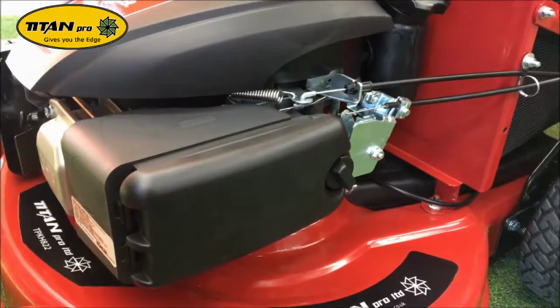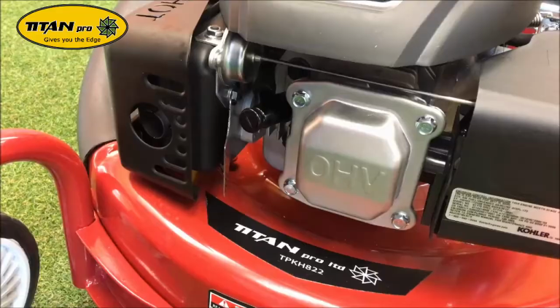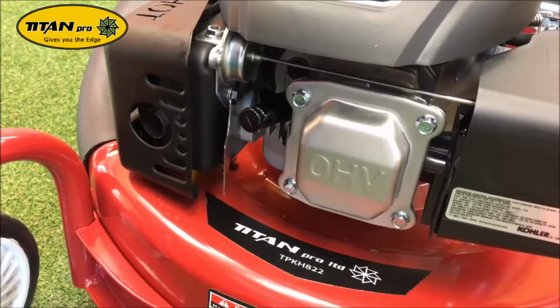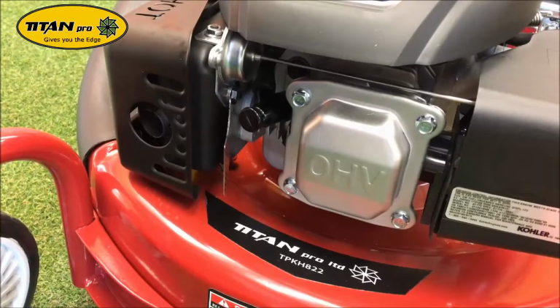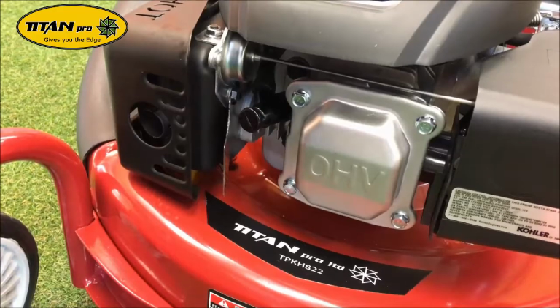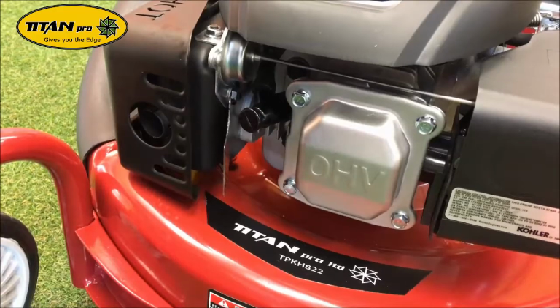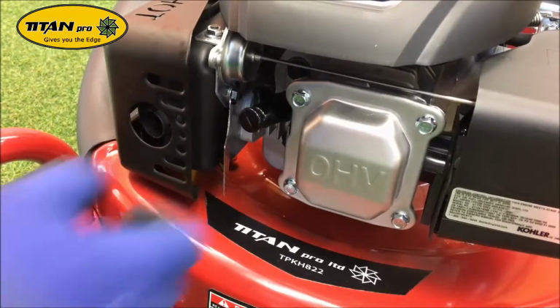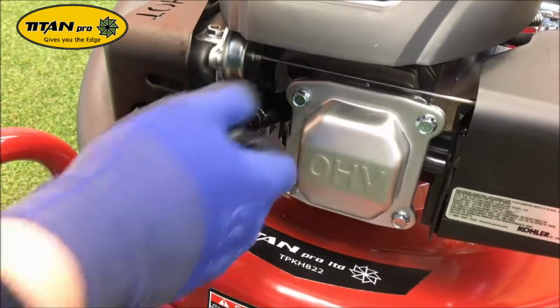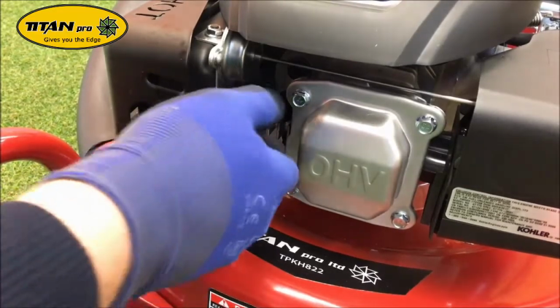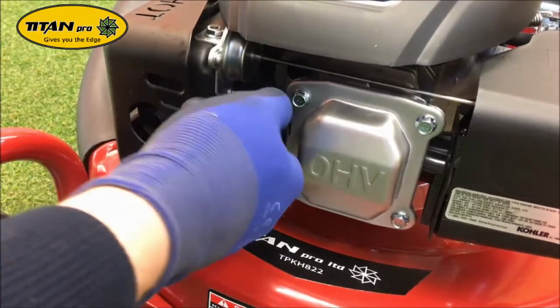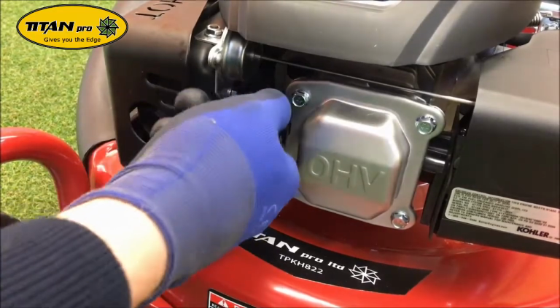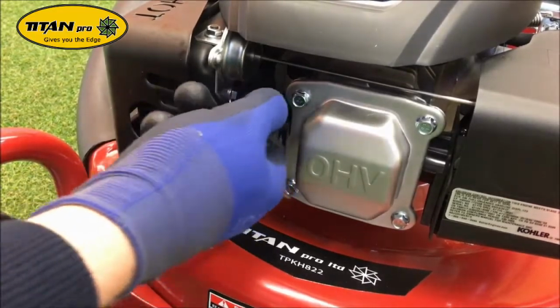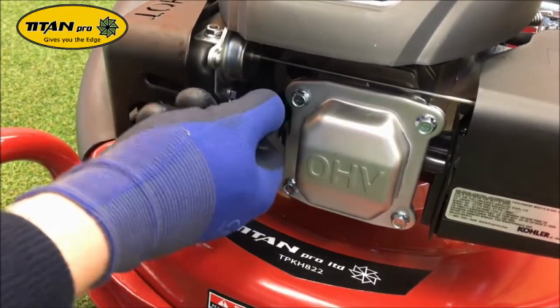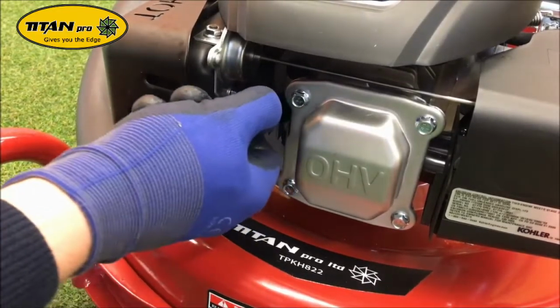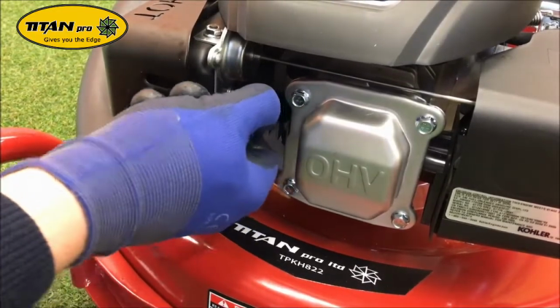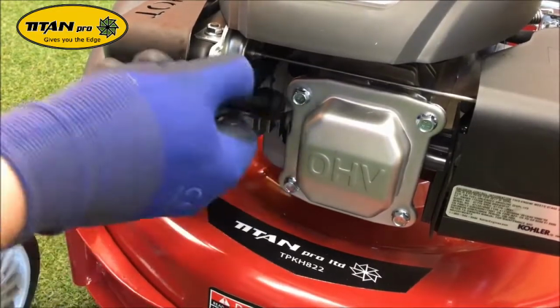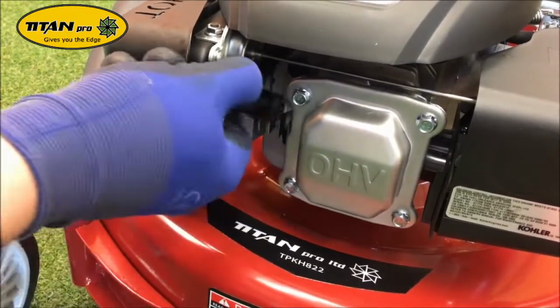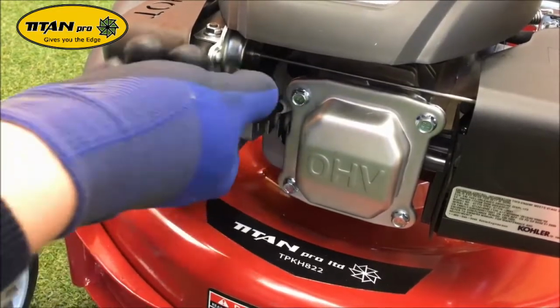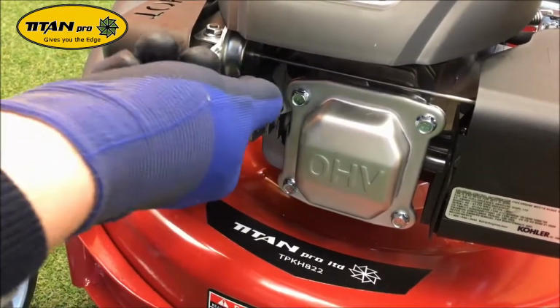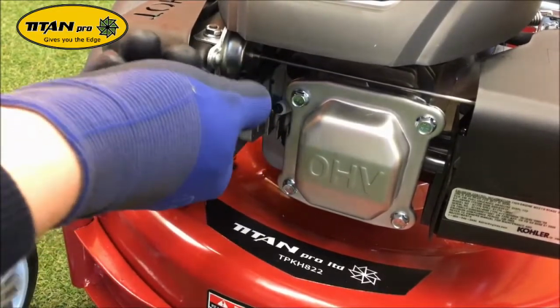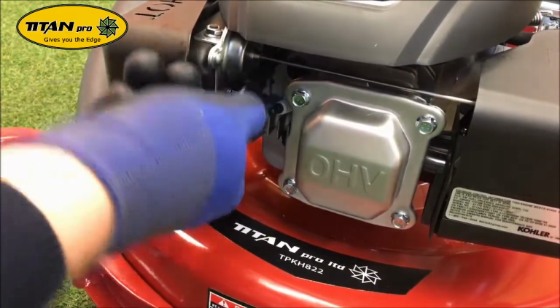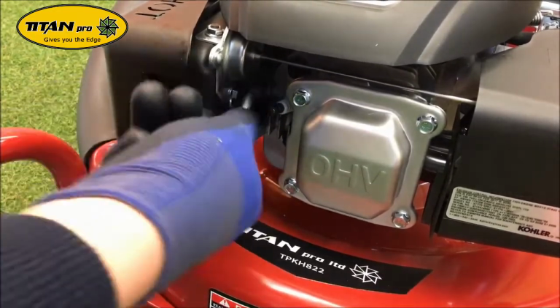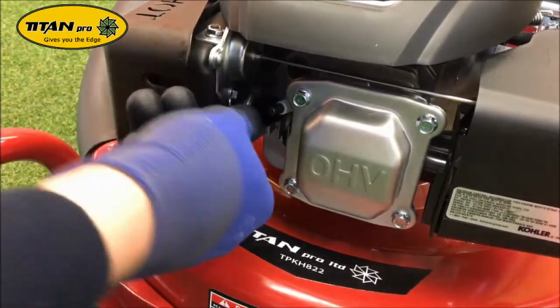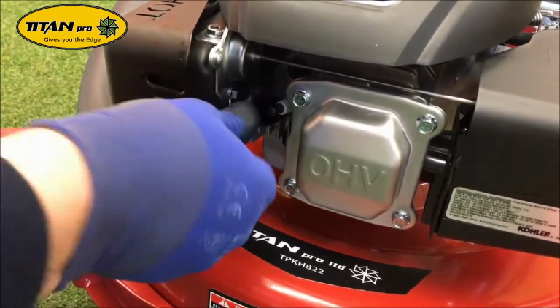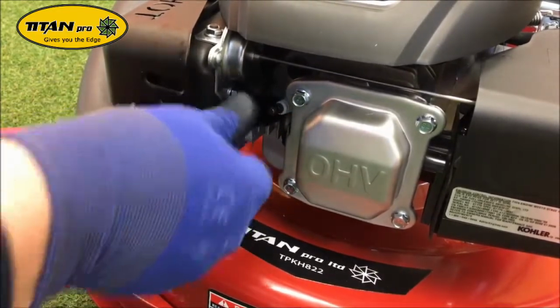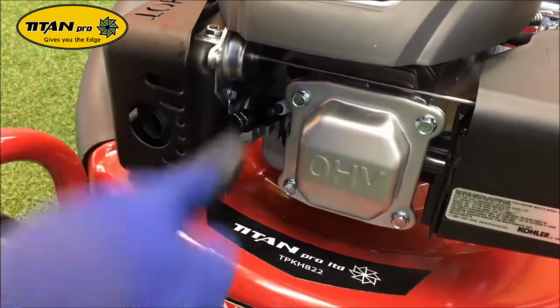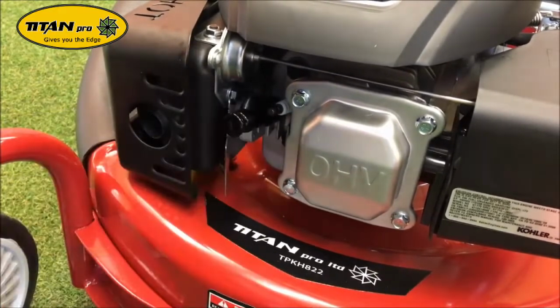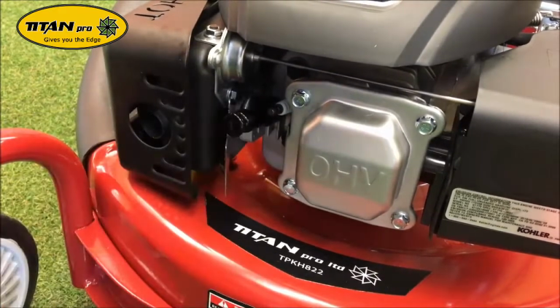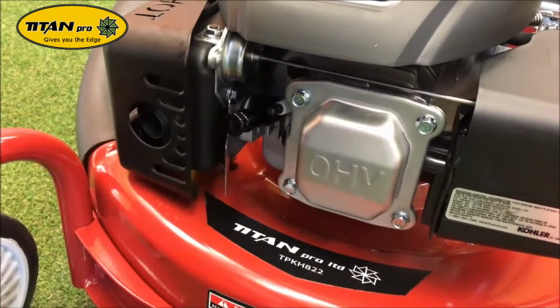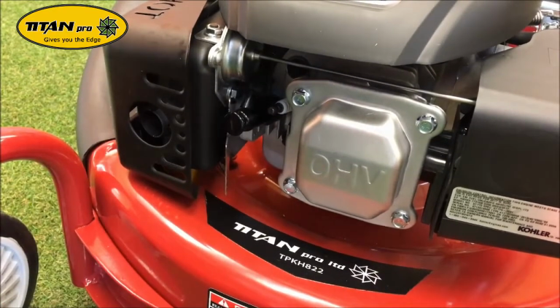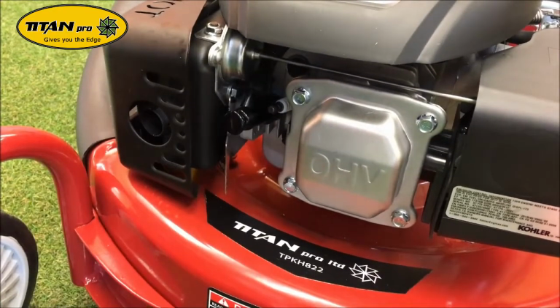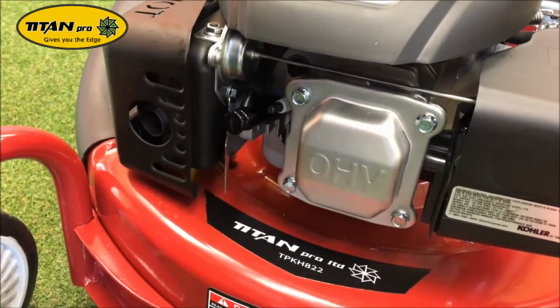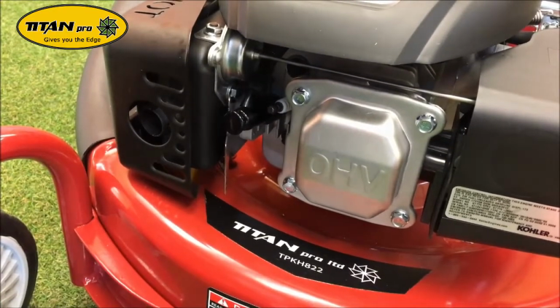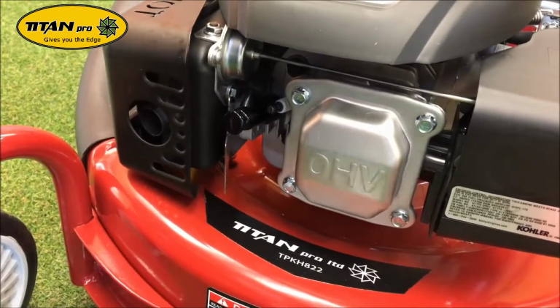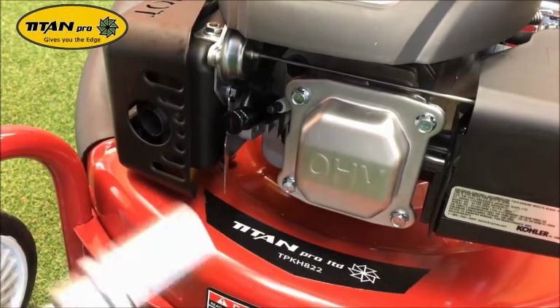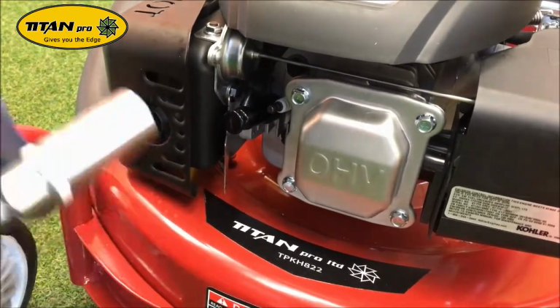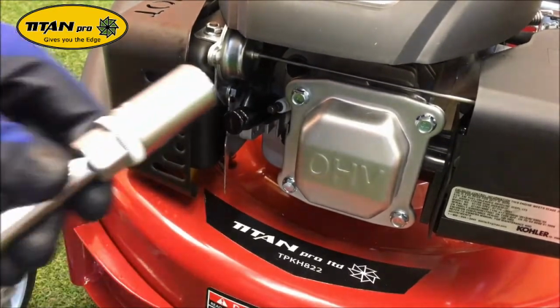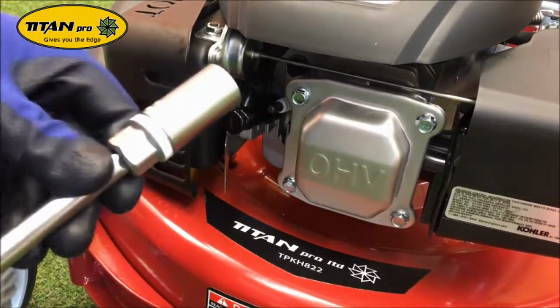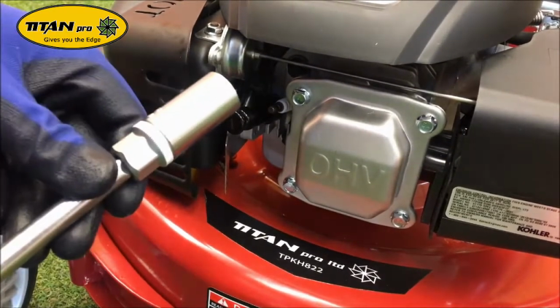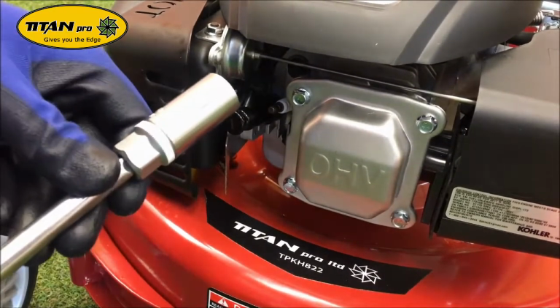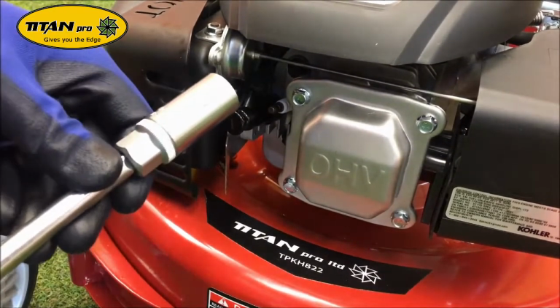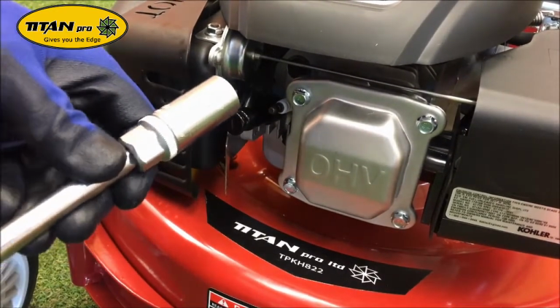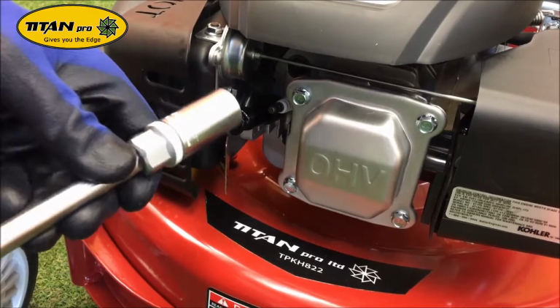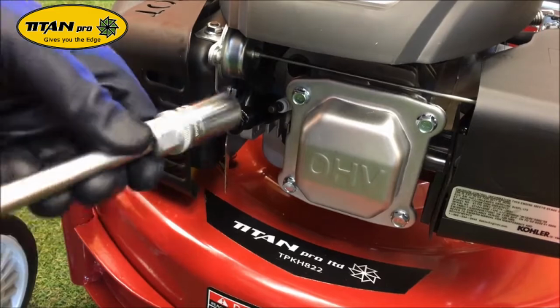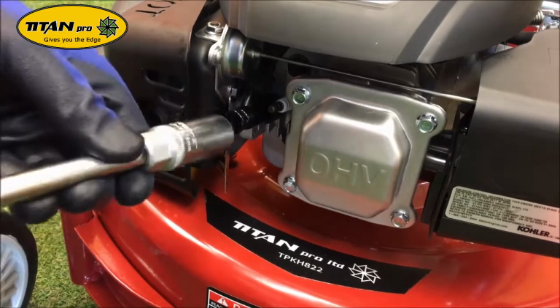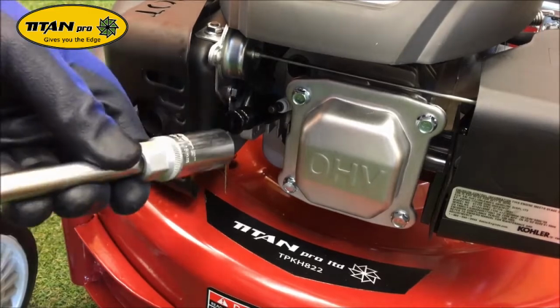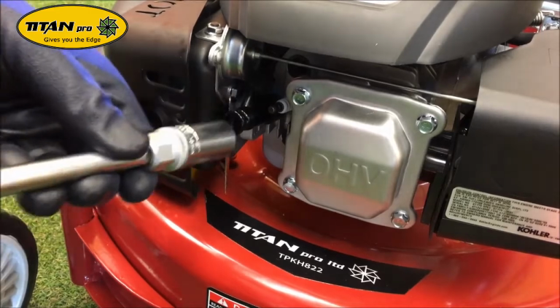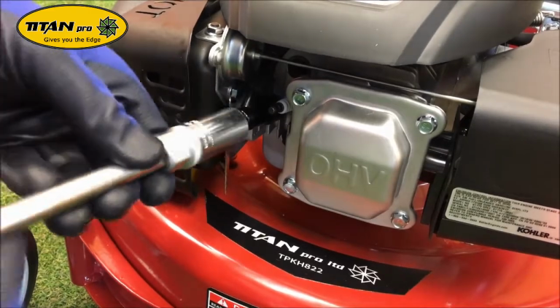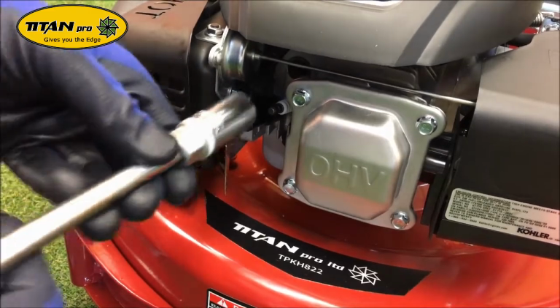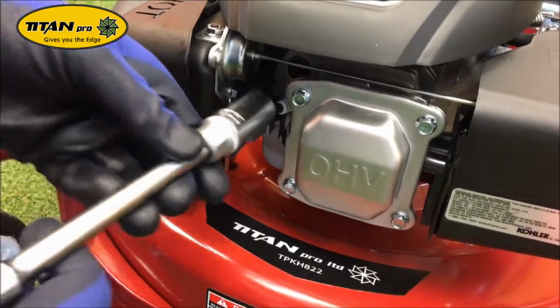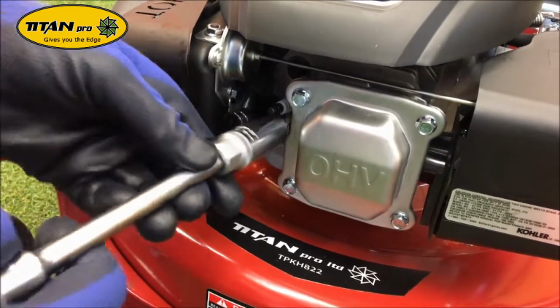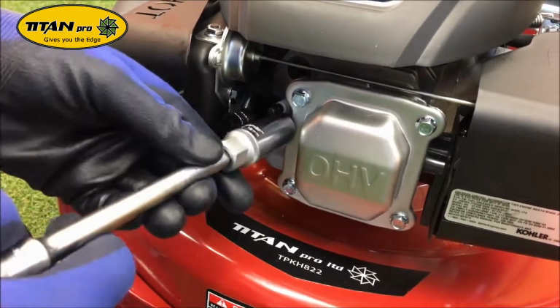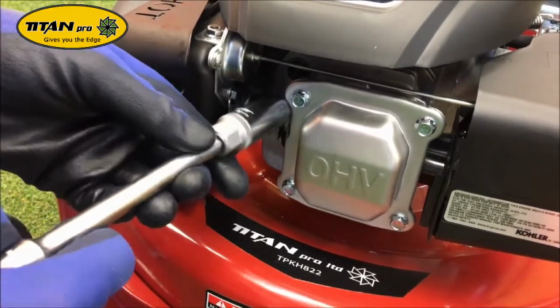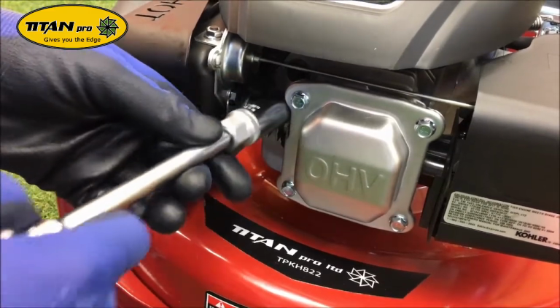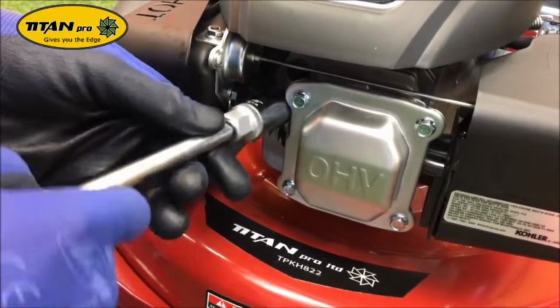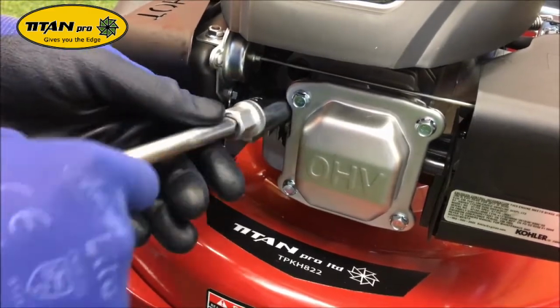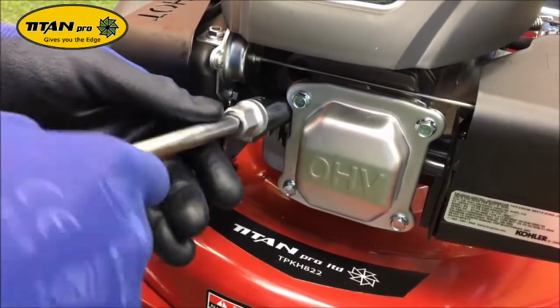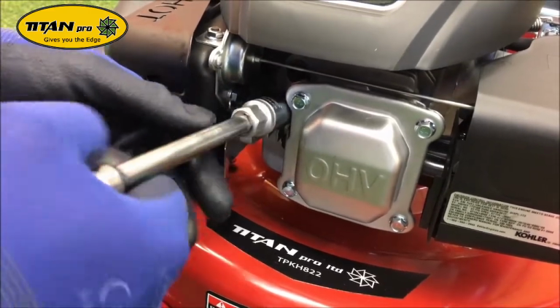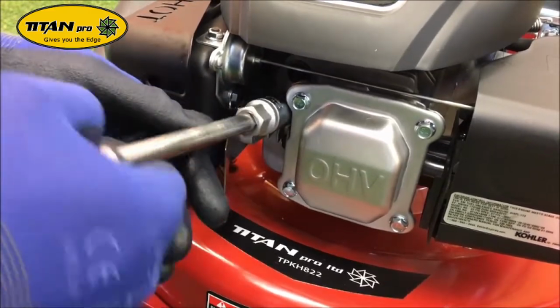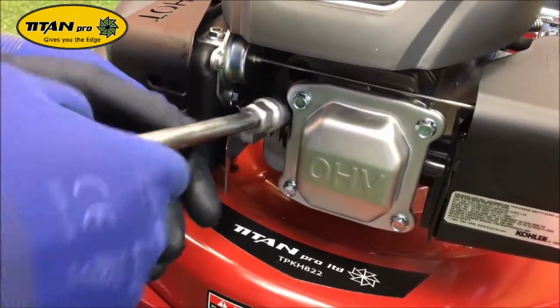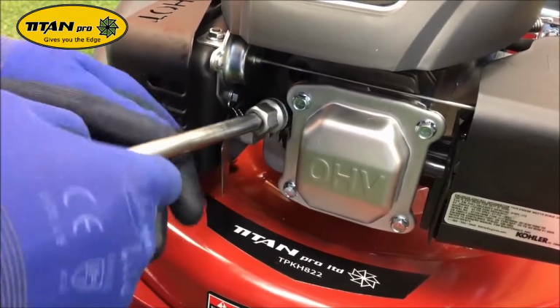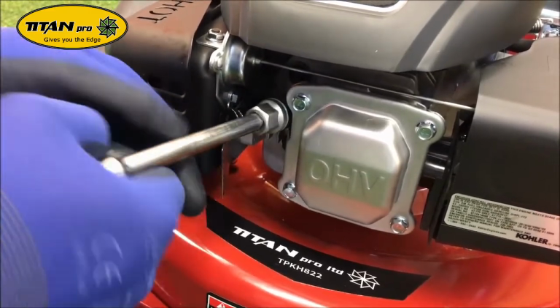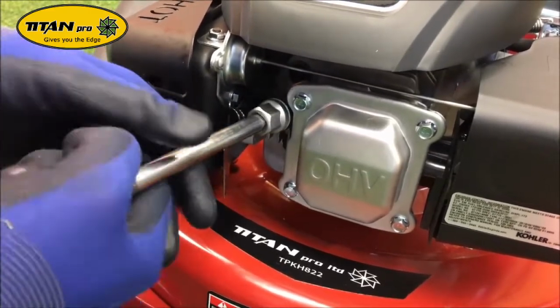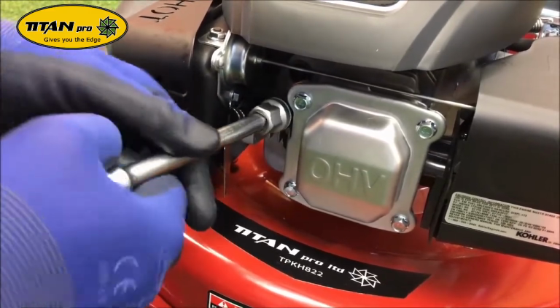To remove the spark plug, disconnect the HT lead, grab your 18mm socket and undo it.